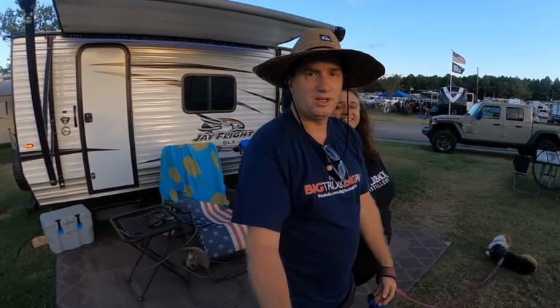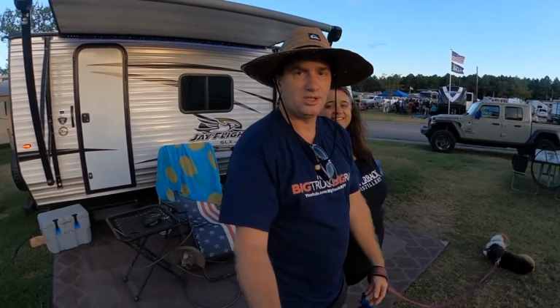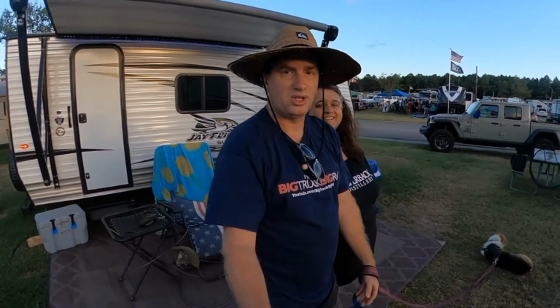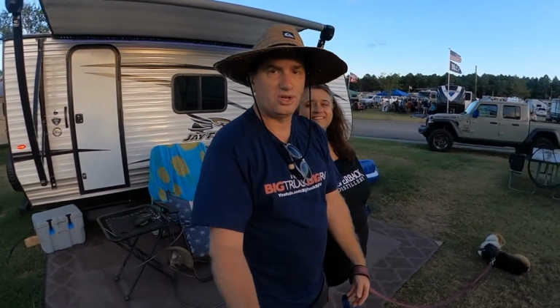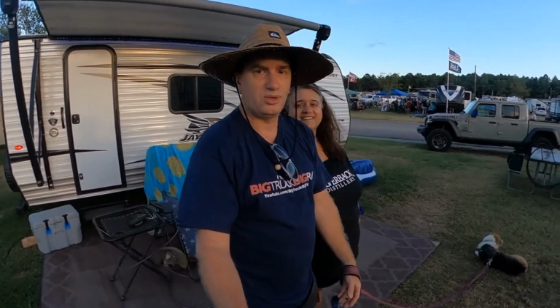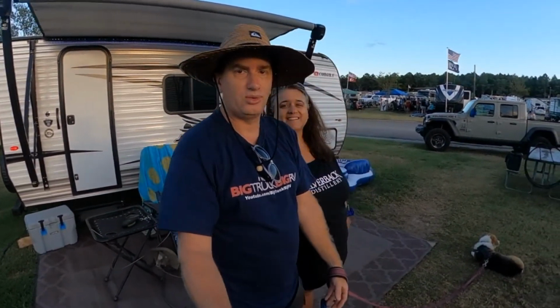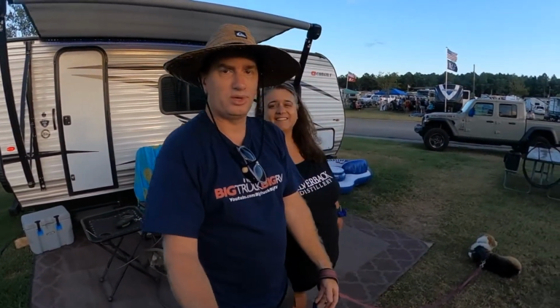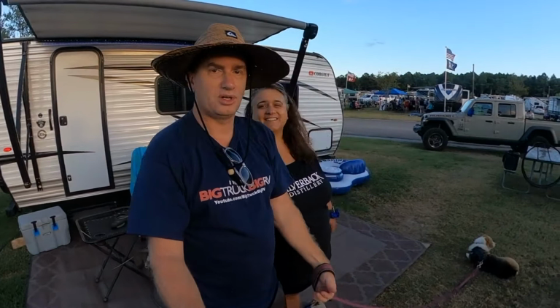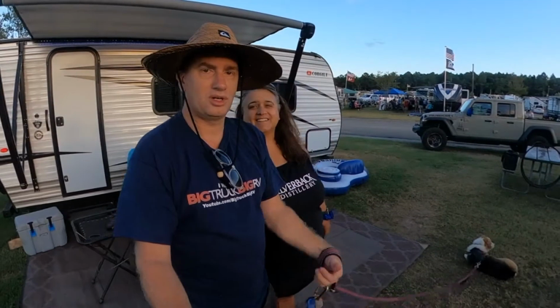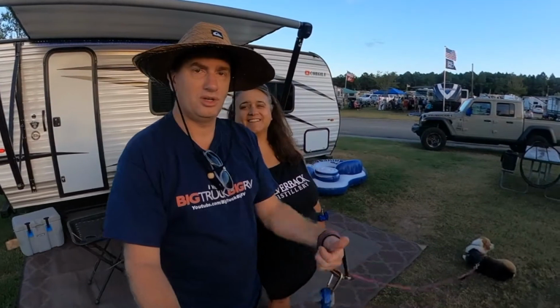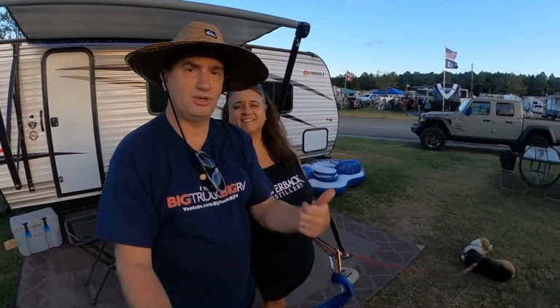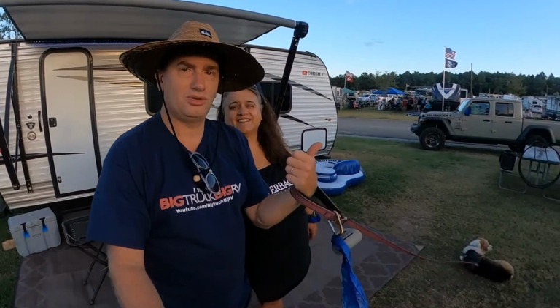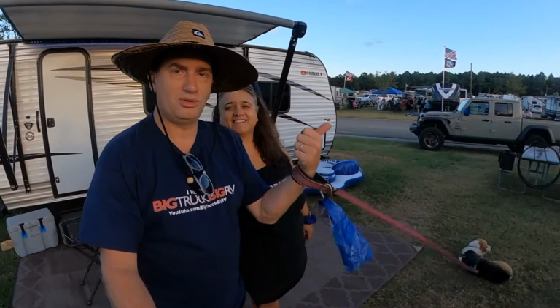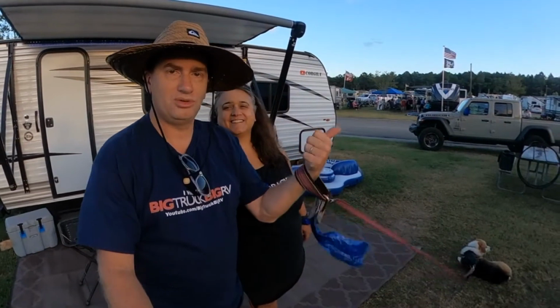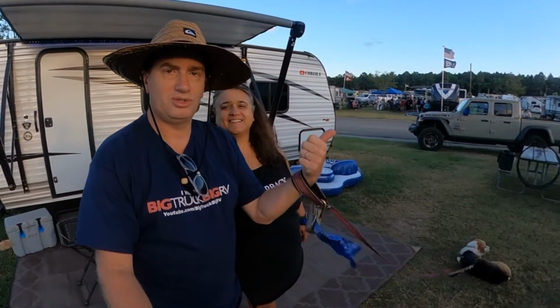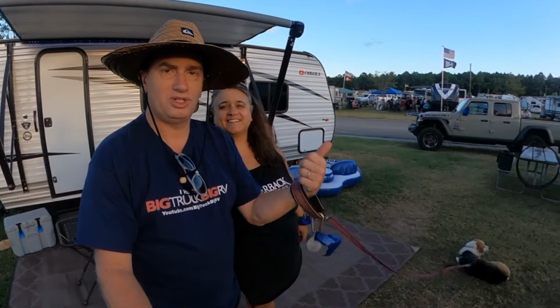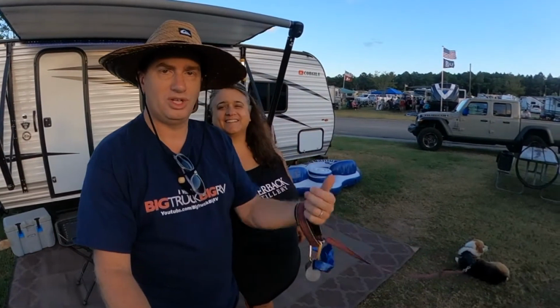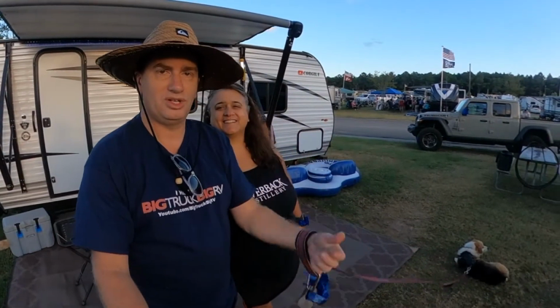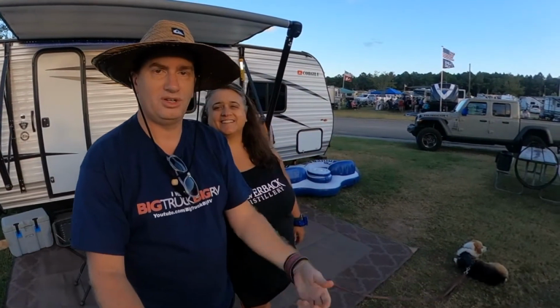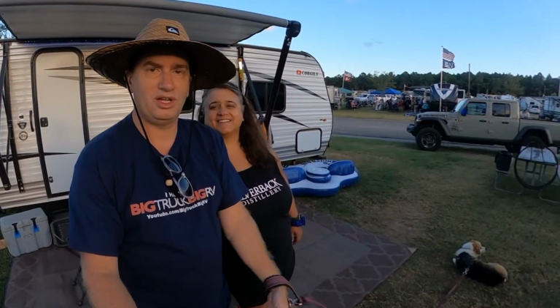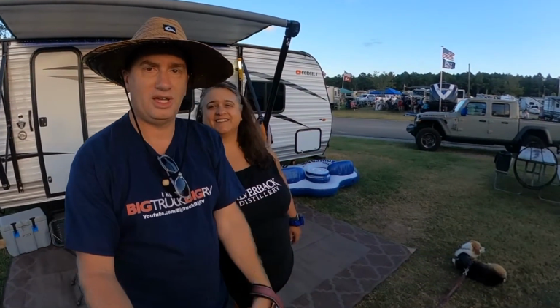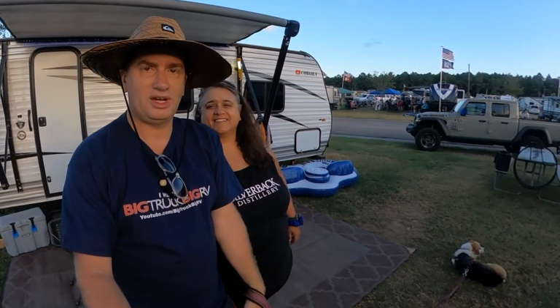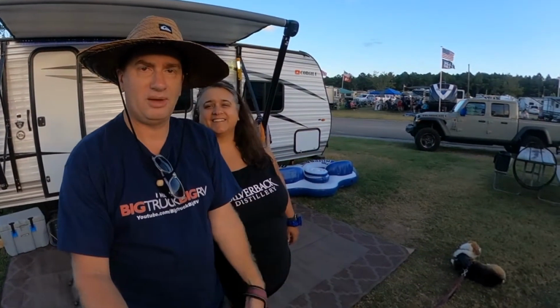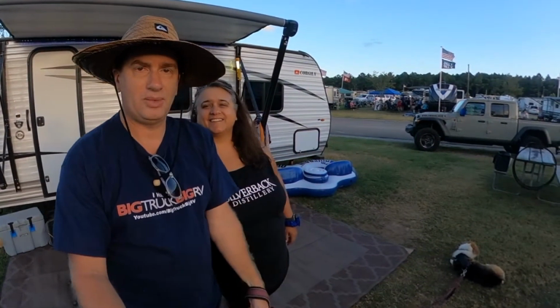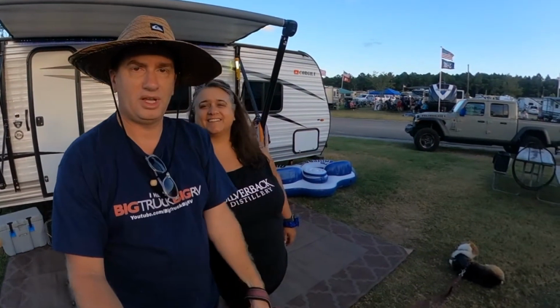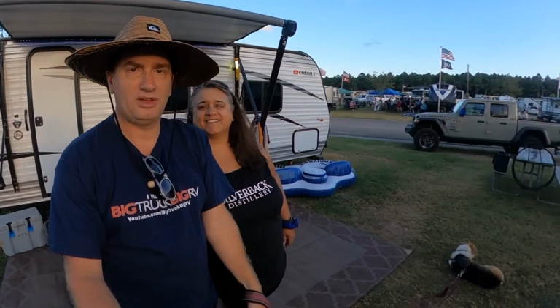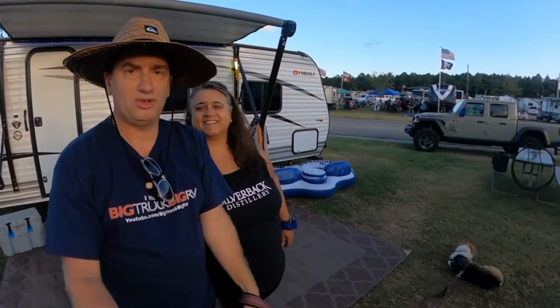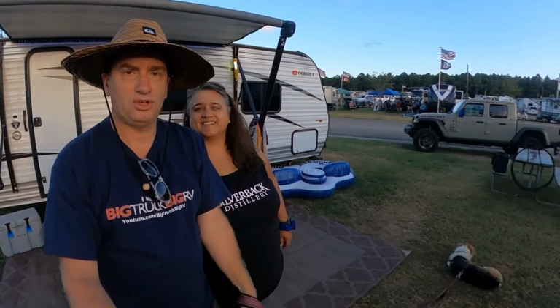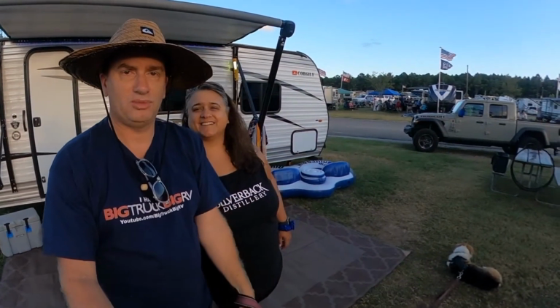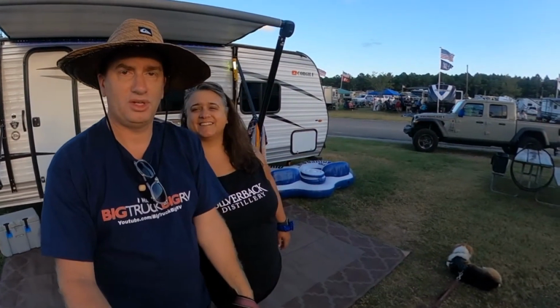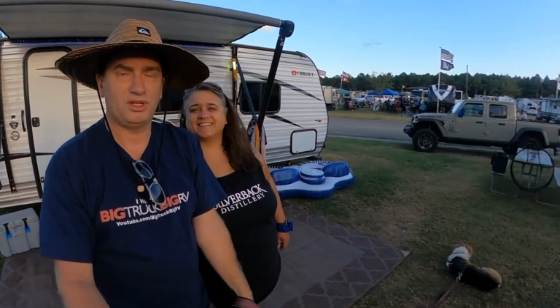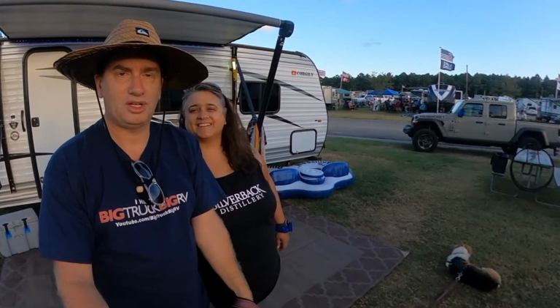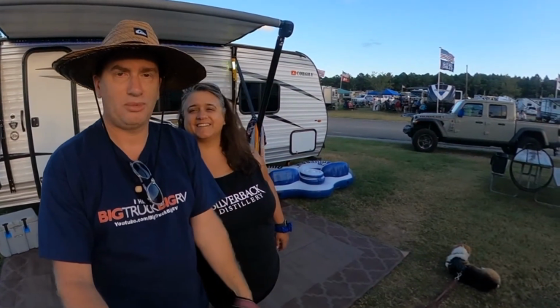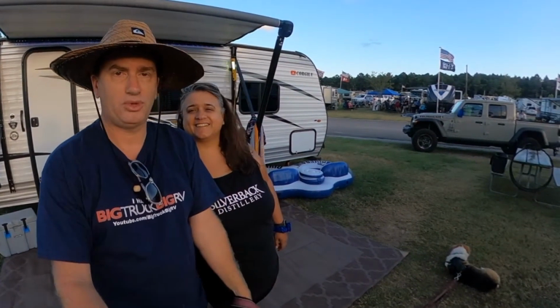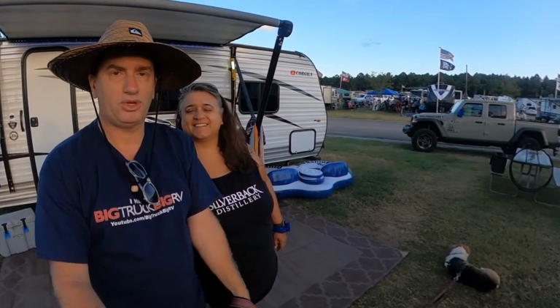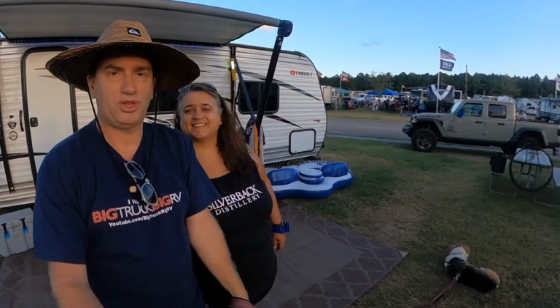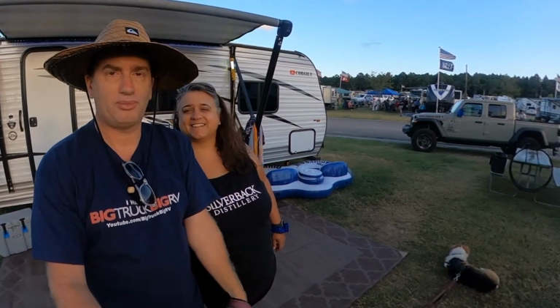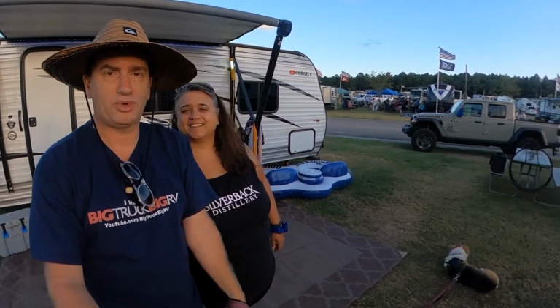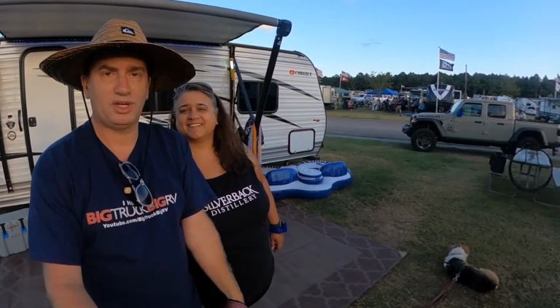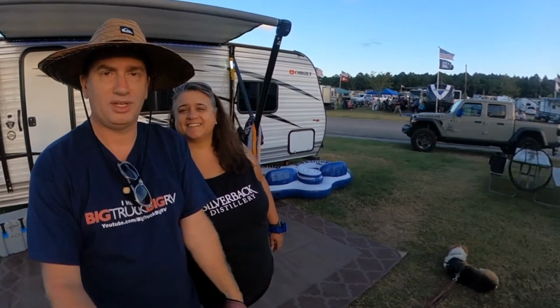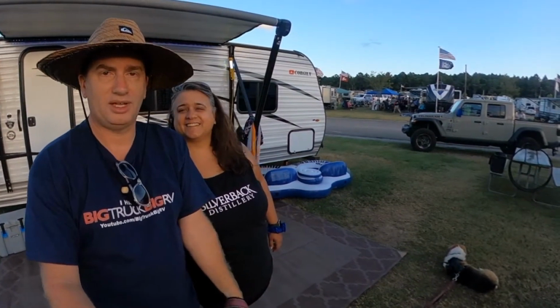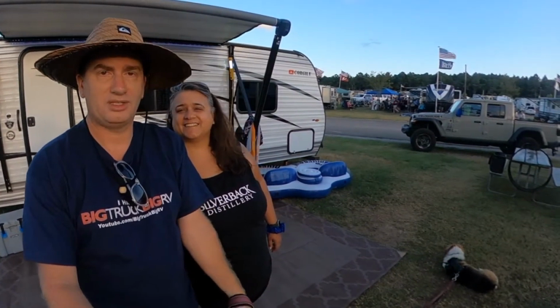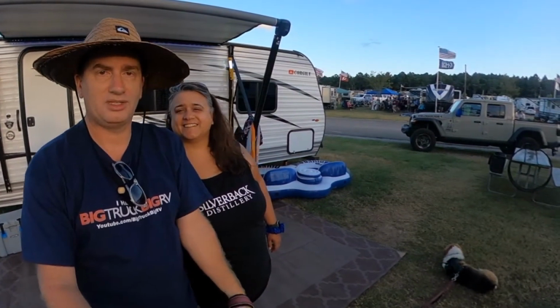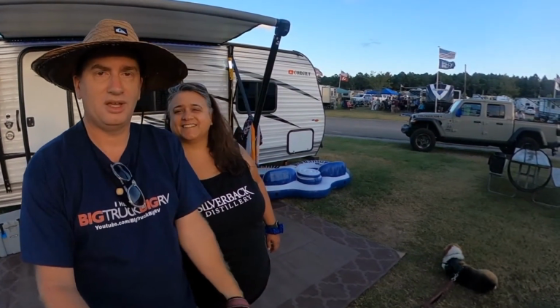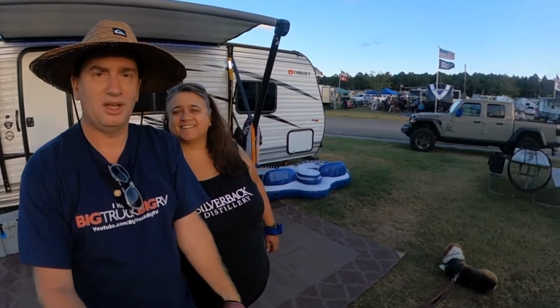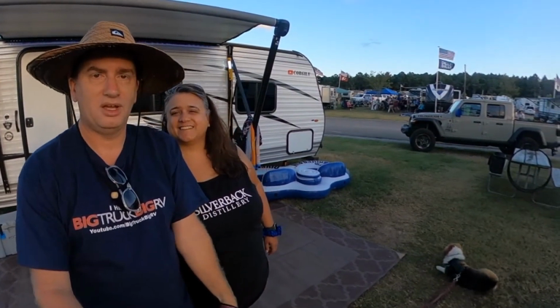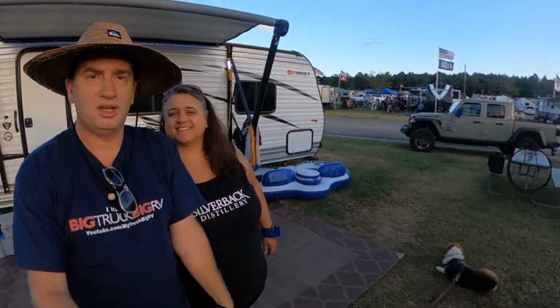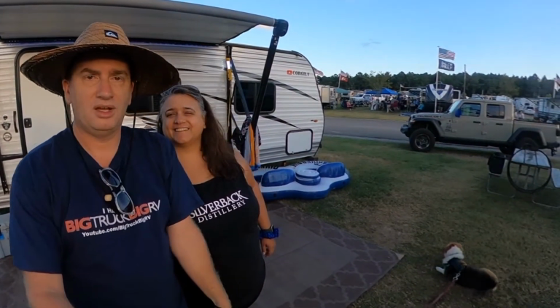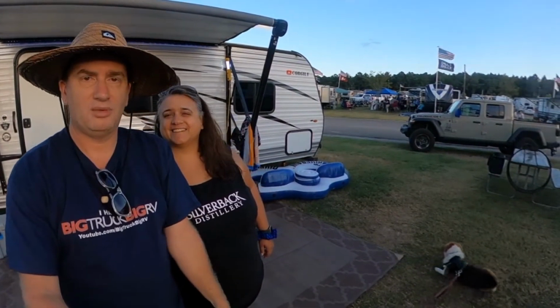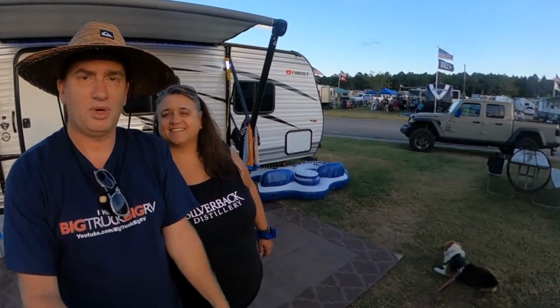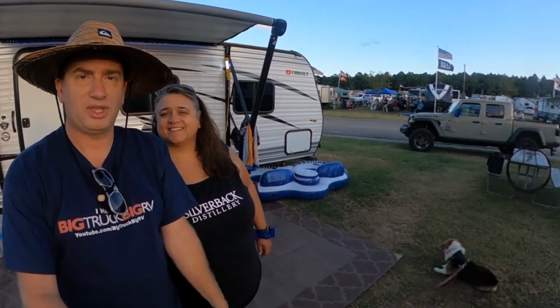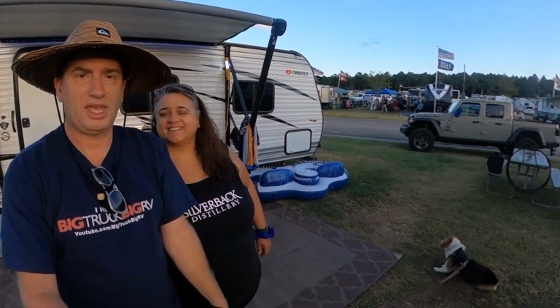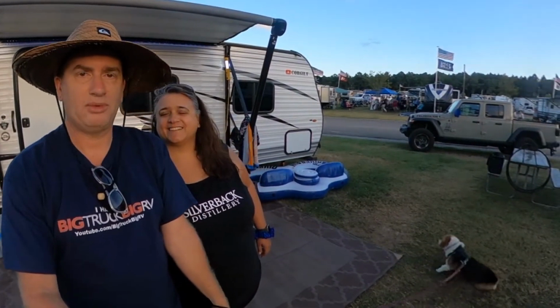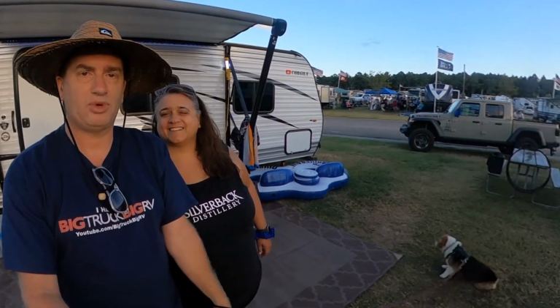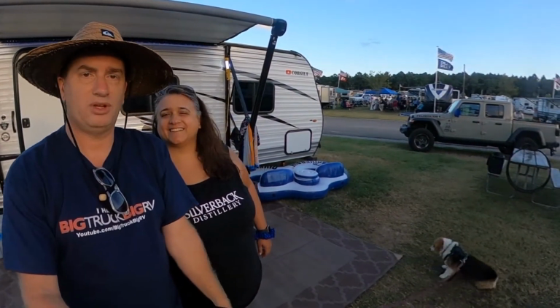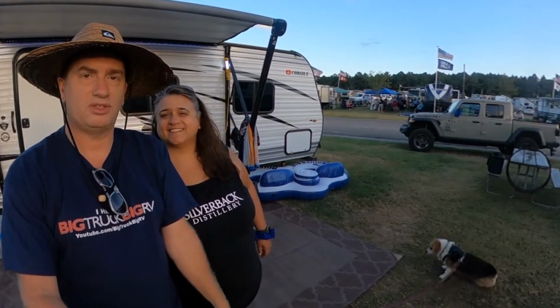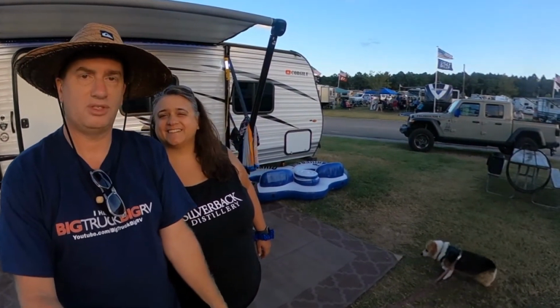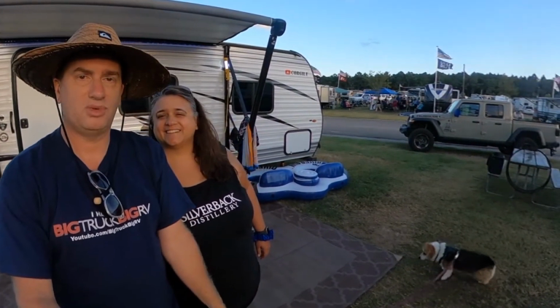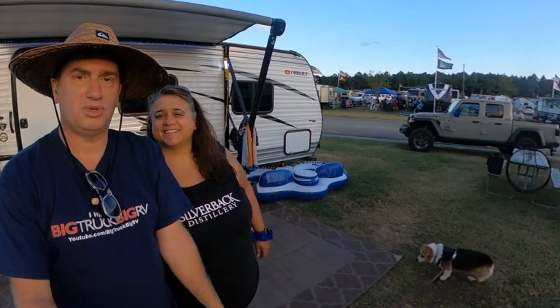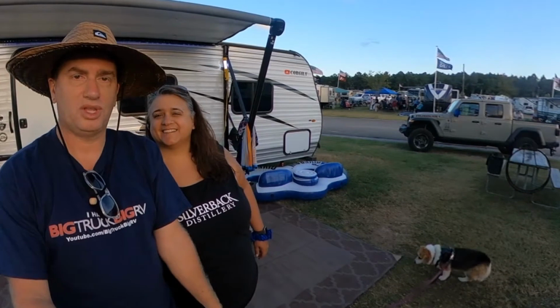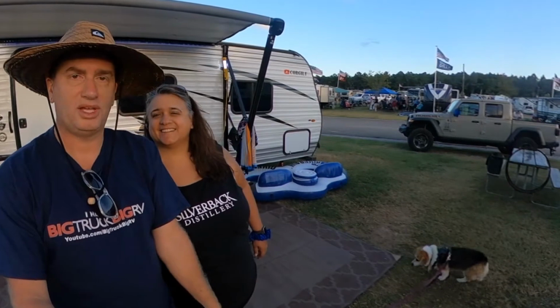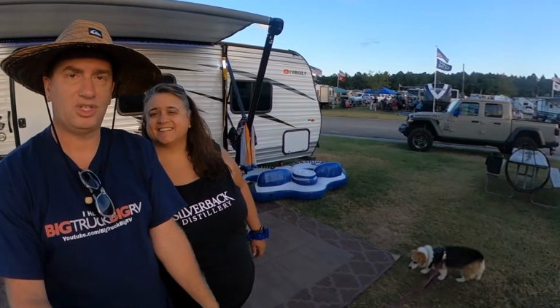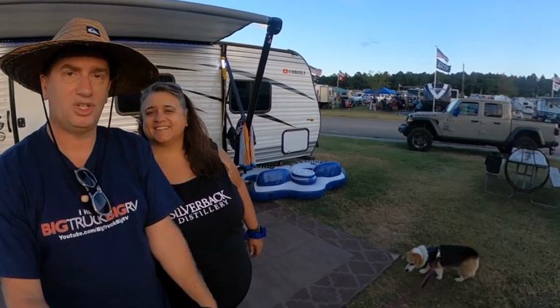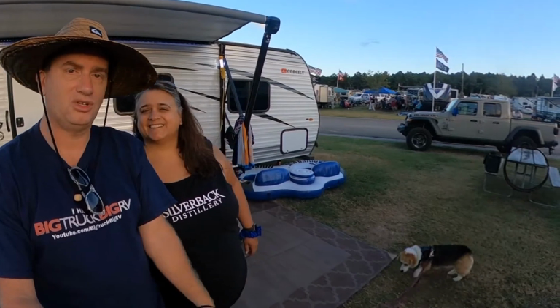We're going to go for dinner and I'm going to give you a couple little updates on the campground since we were last here.